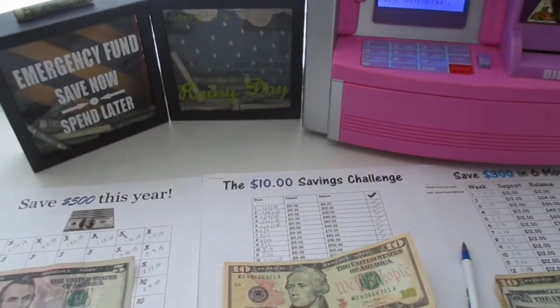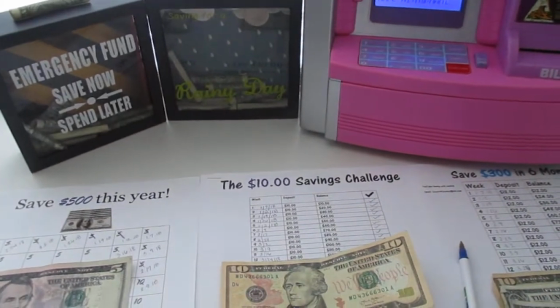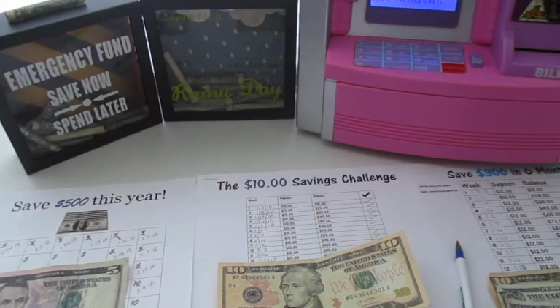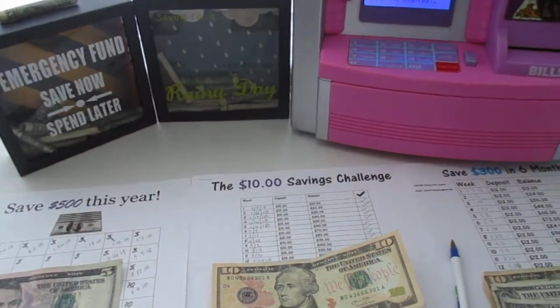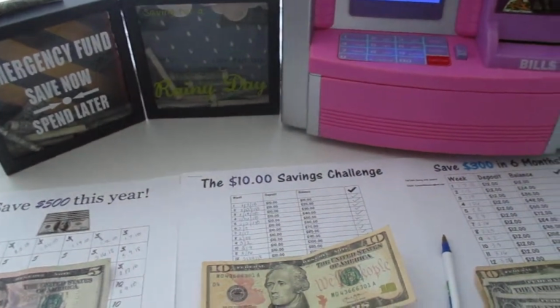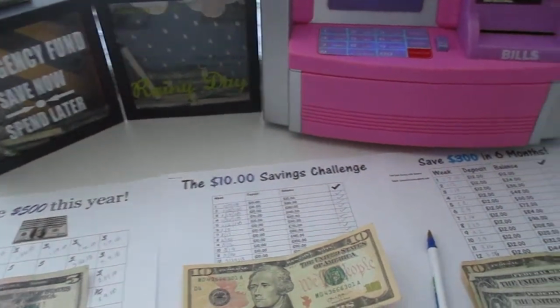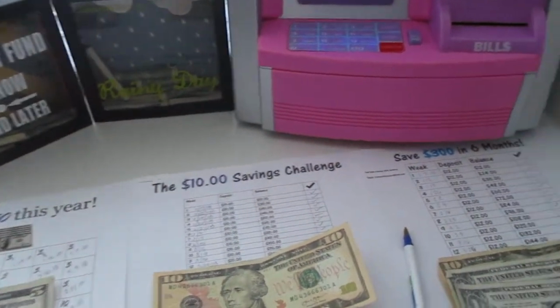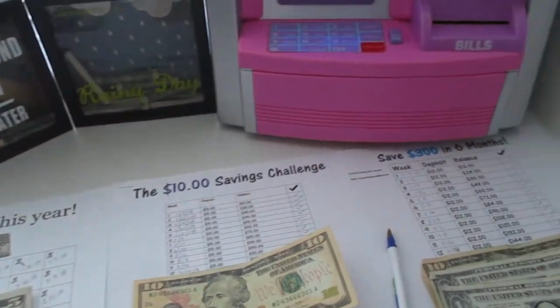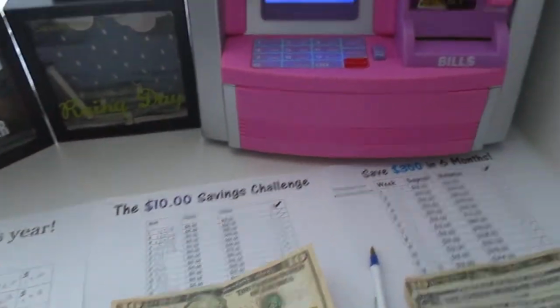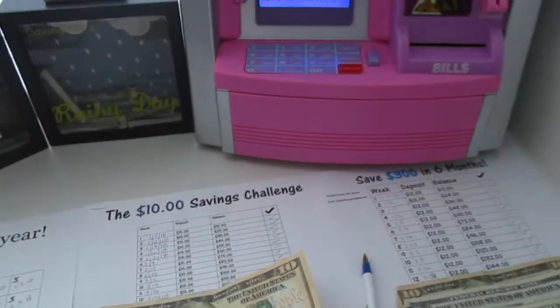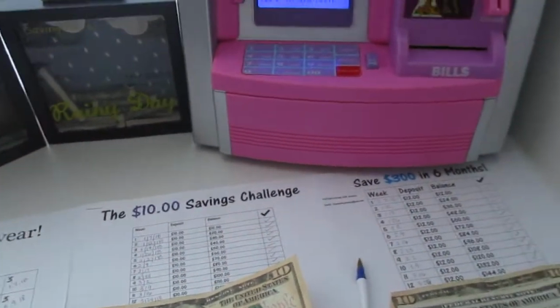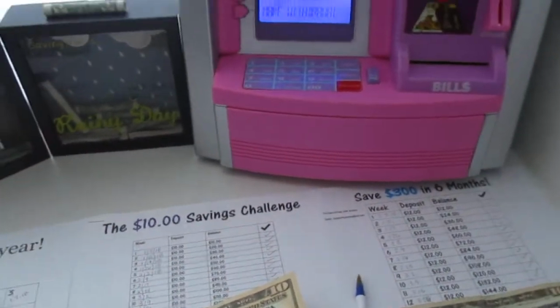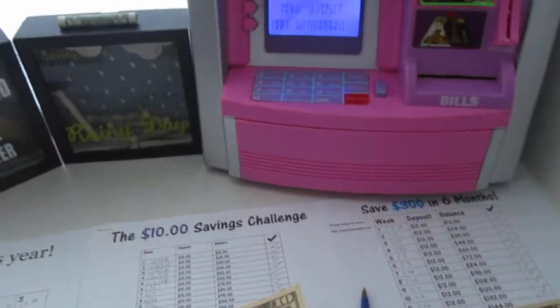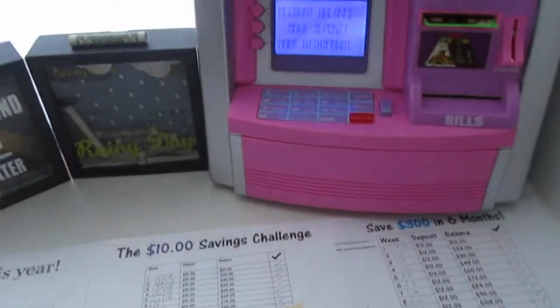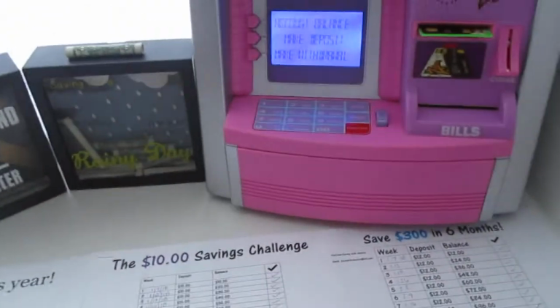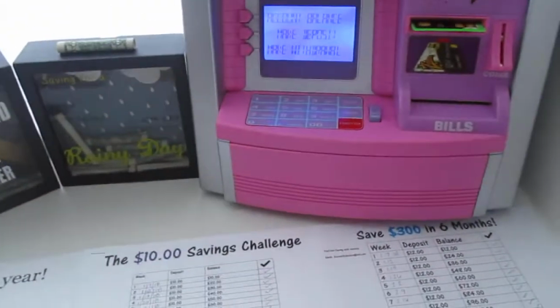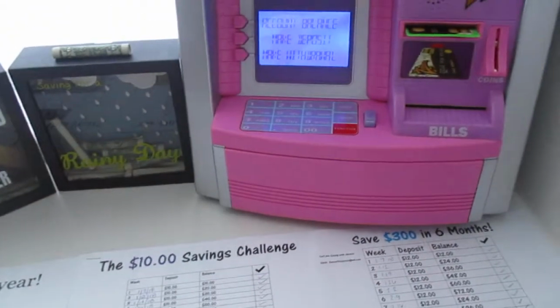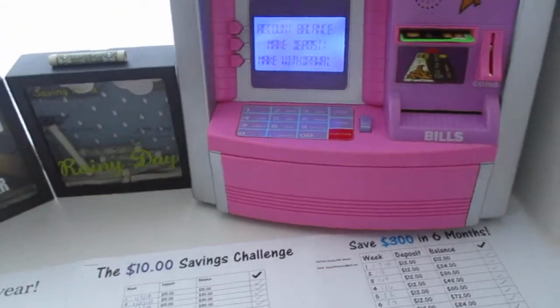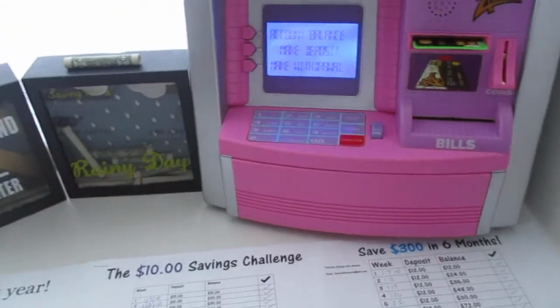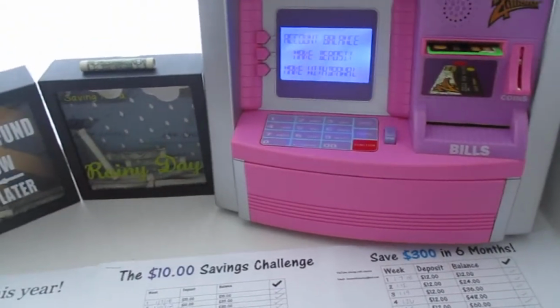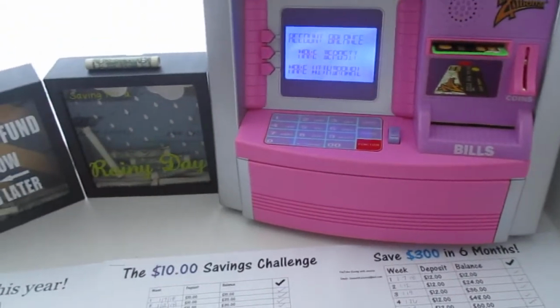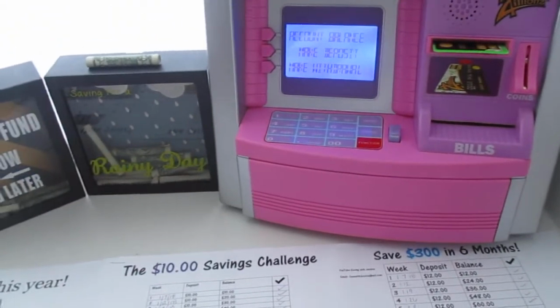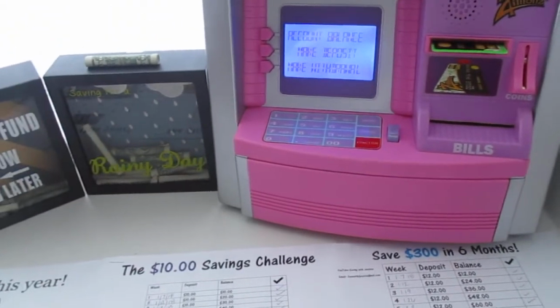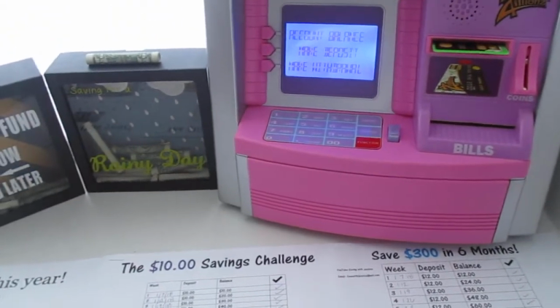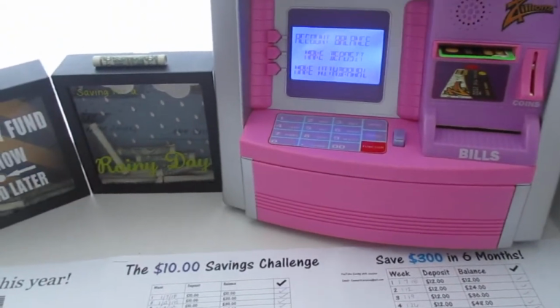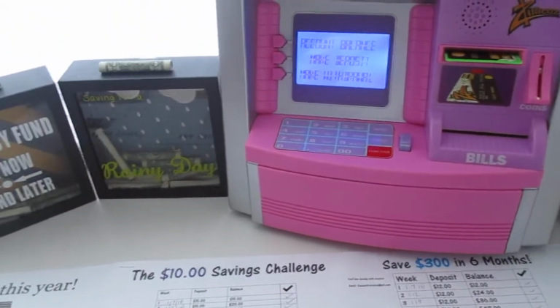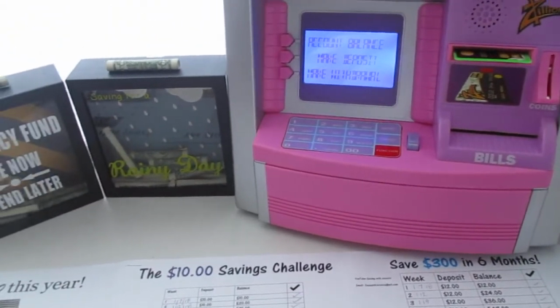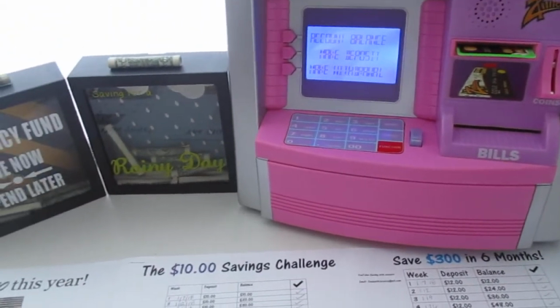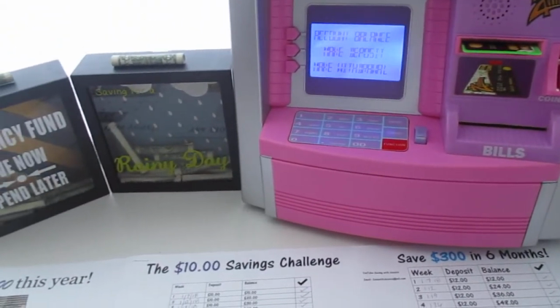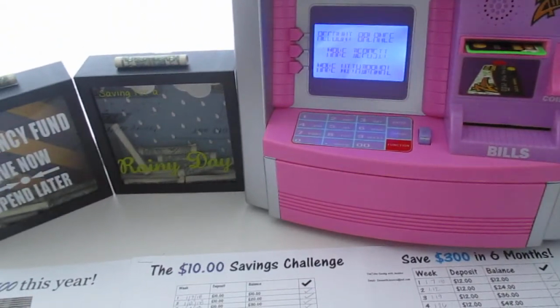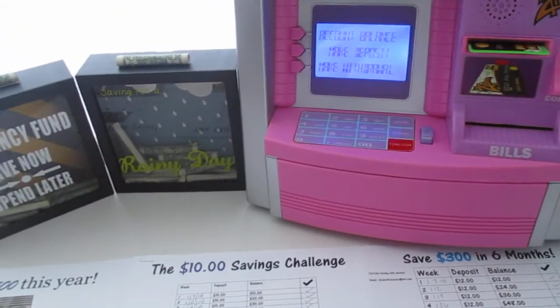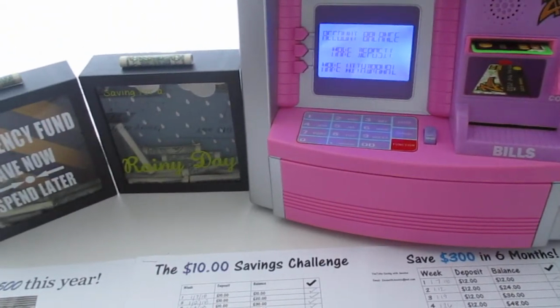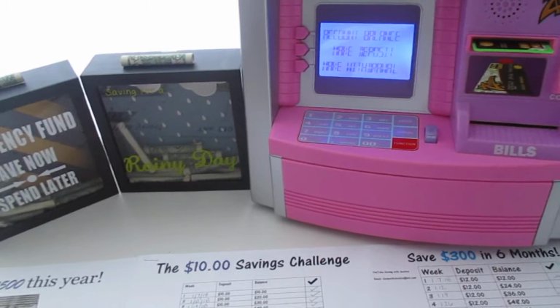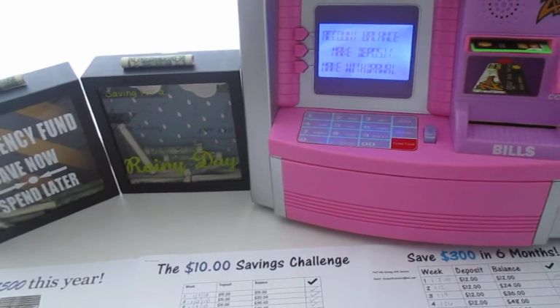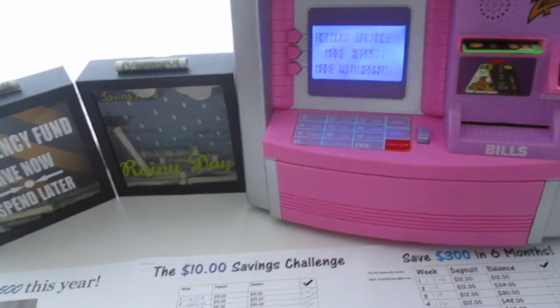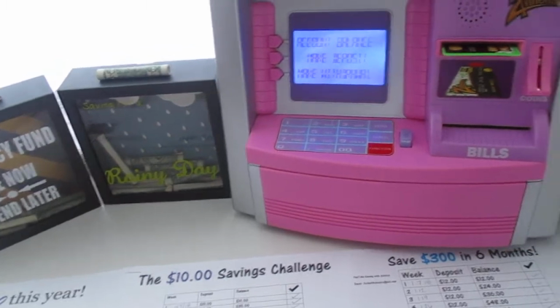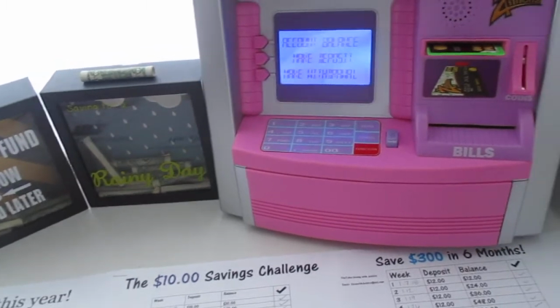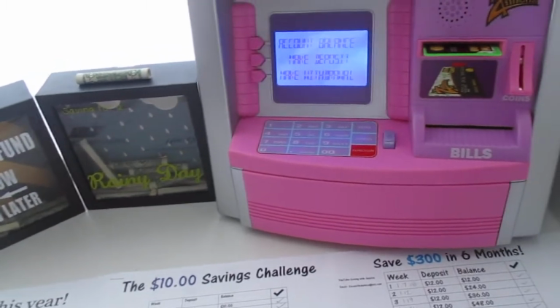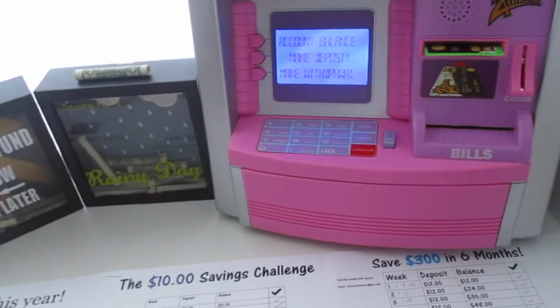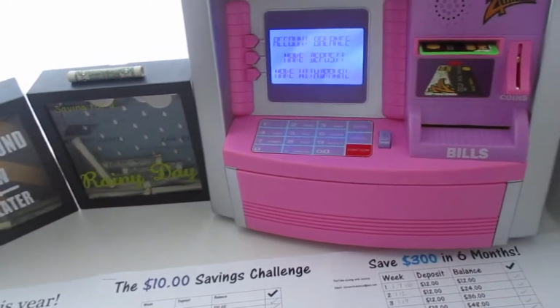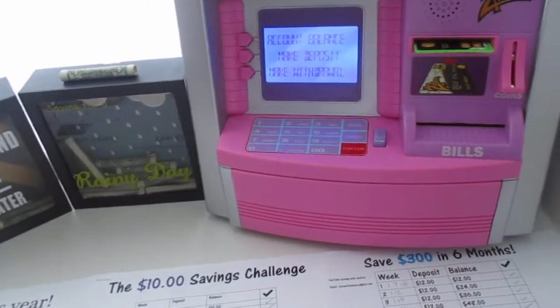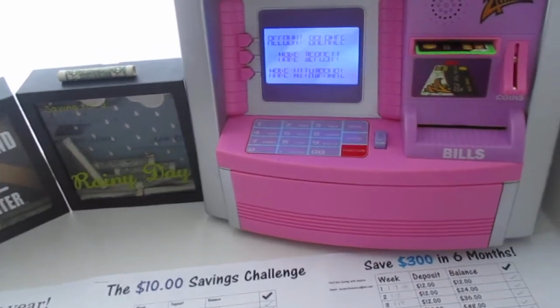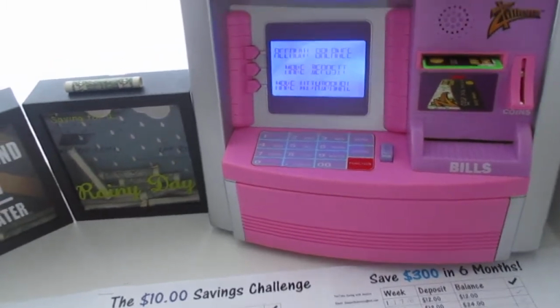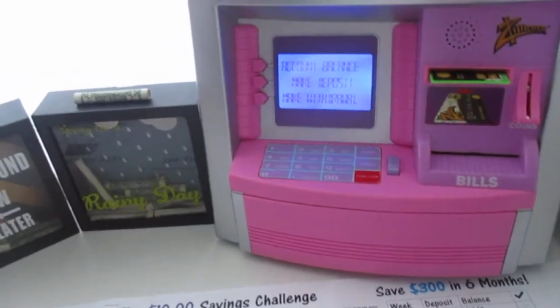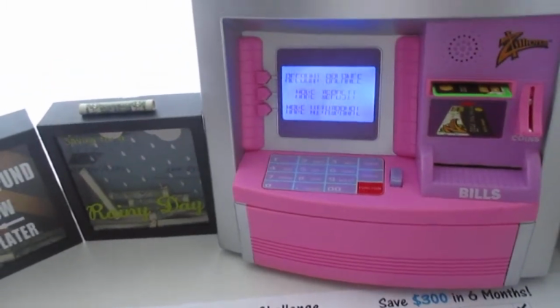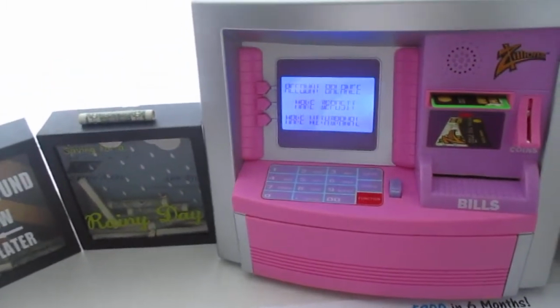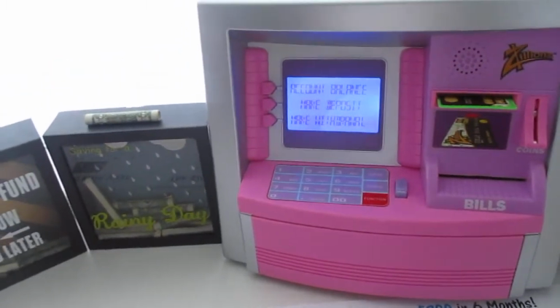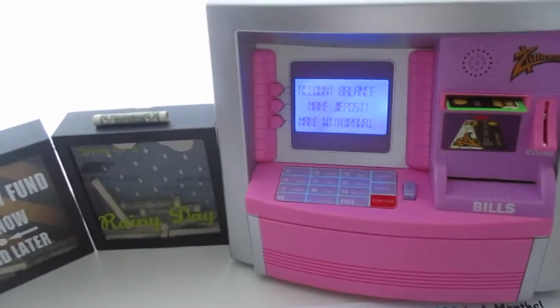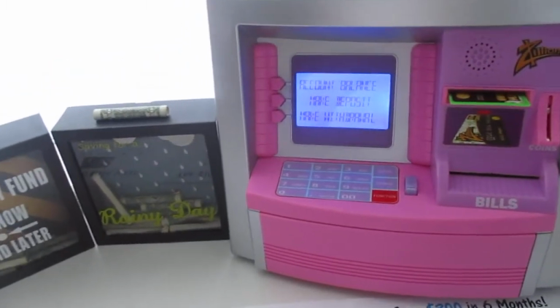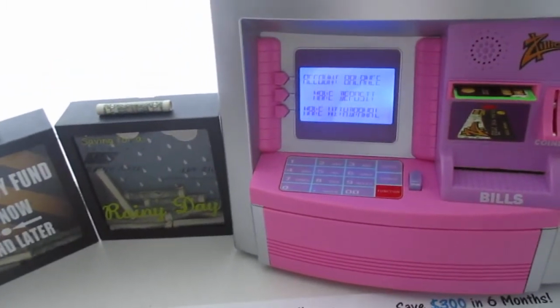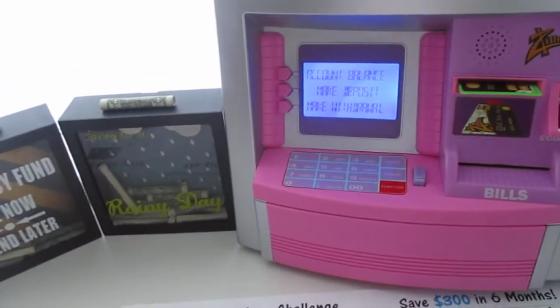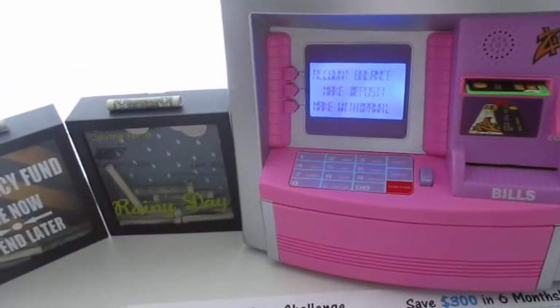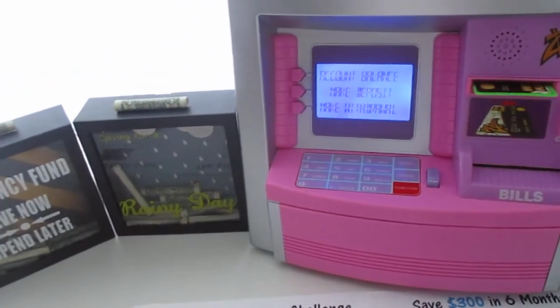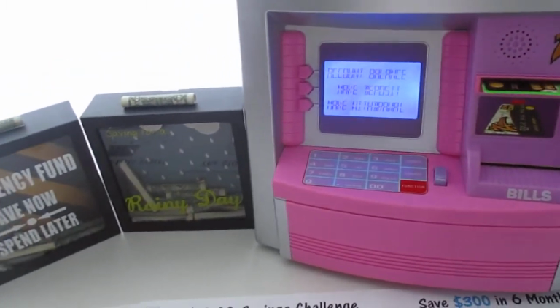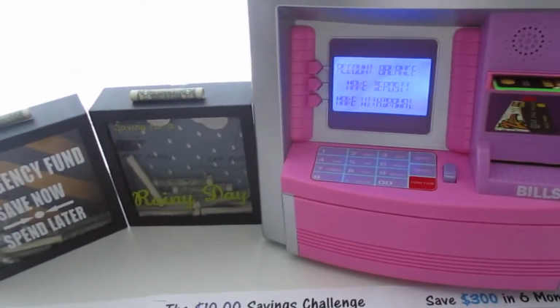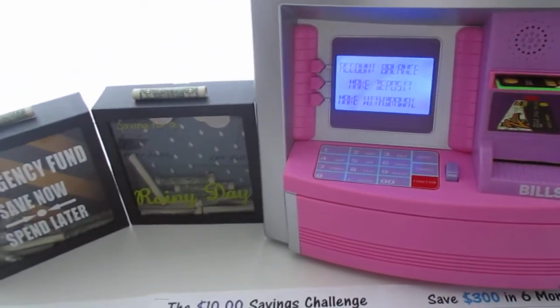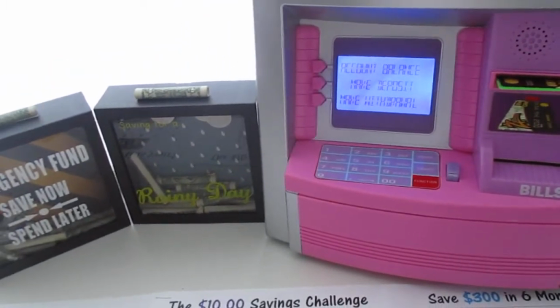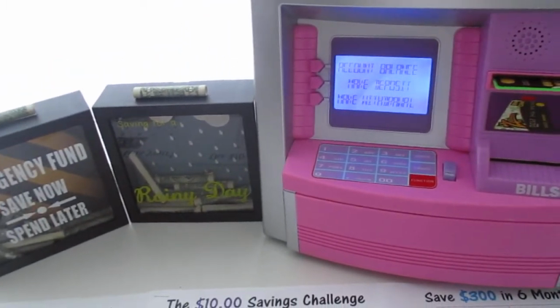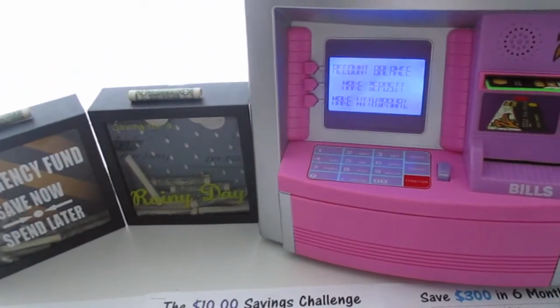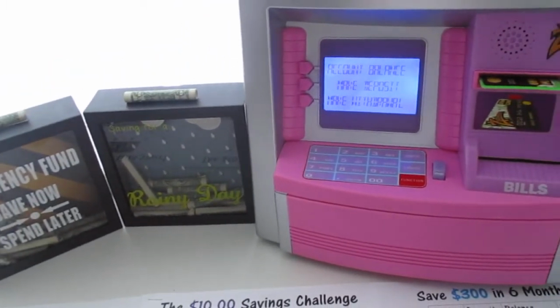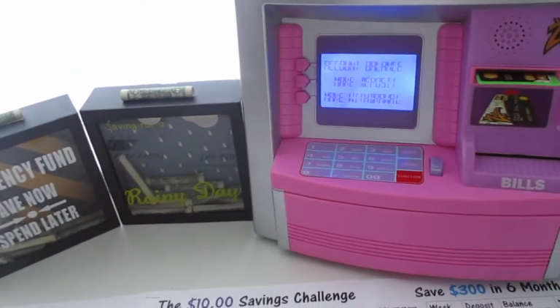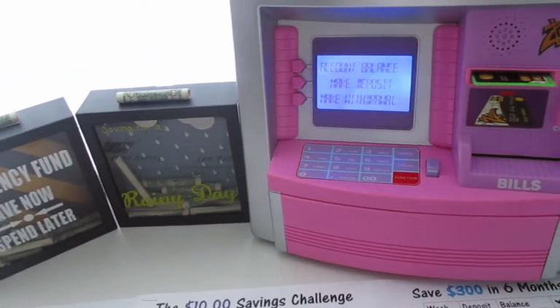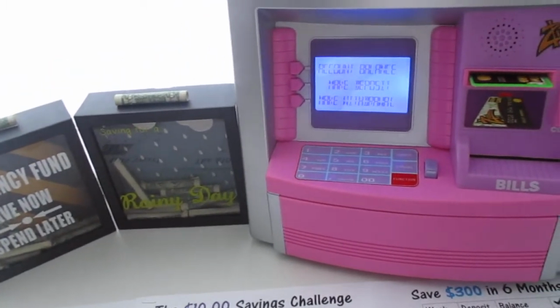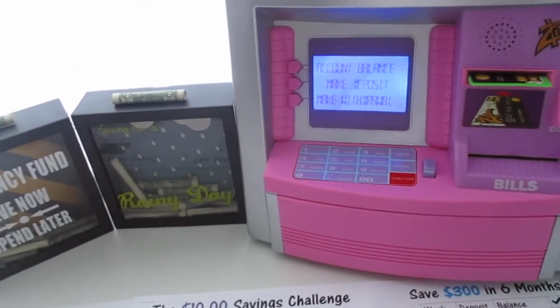Hi everyone and welcome back to my channel. Here's the update for week 12 of the 2018 savings challenges.